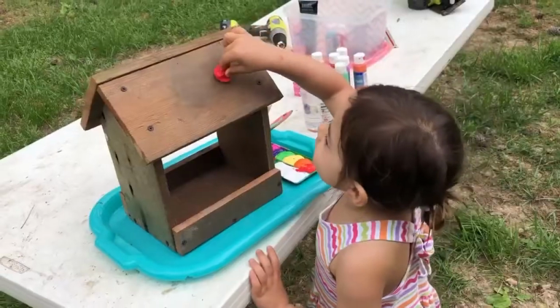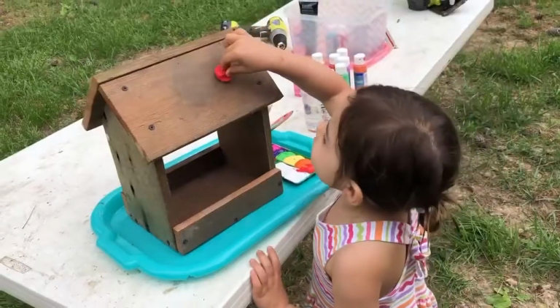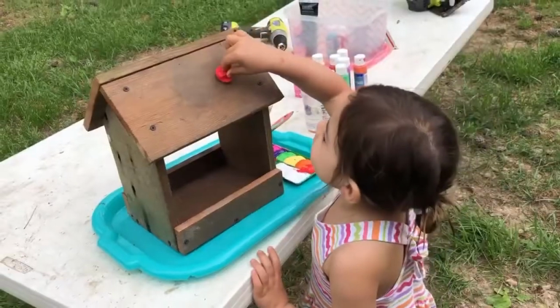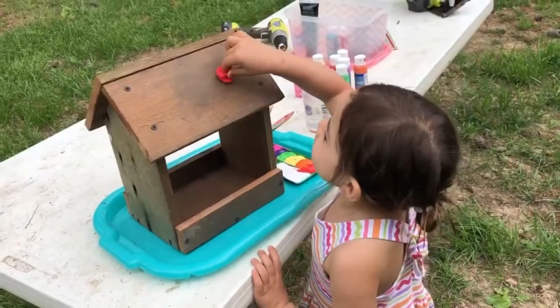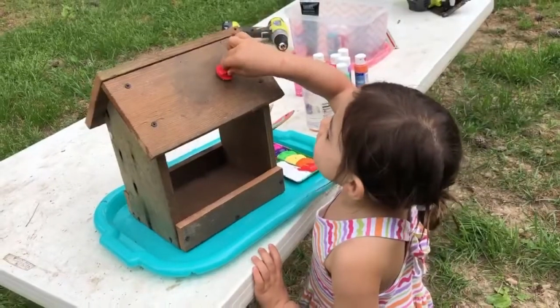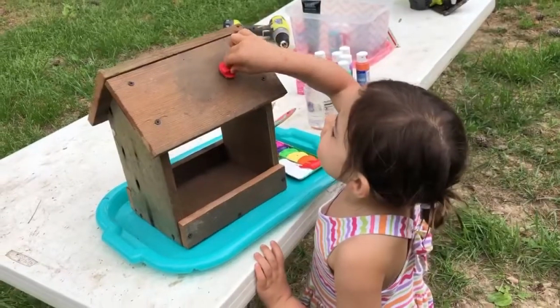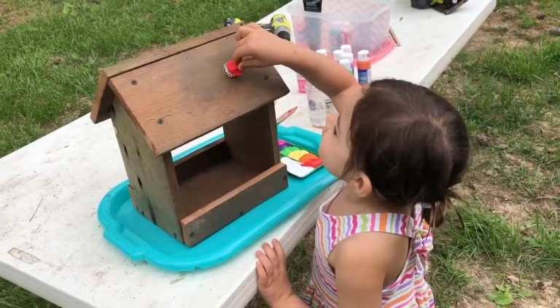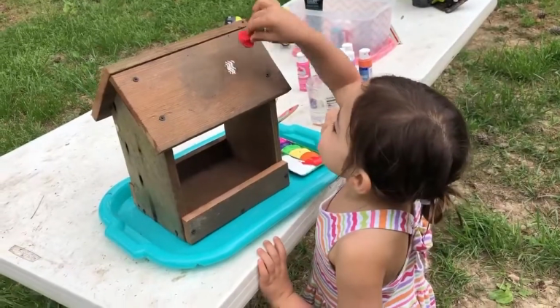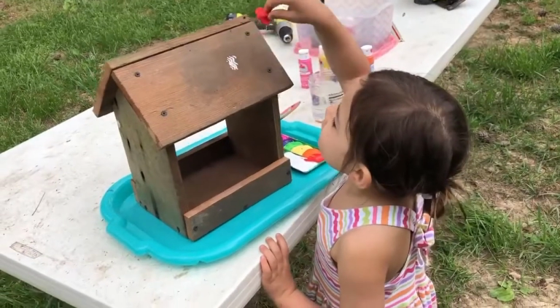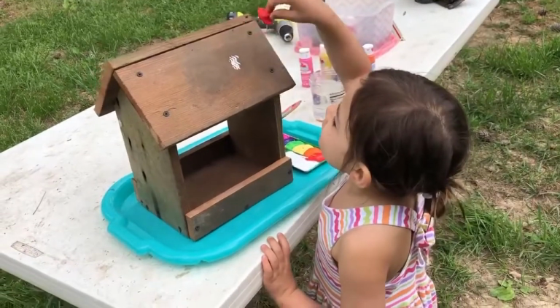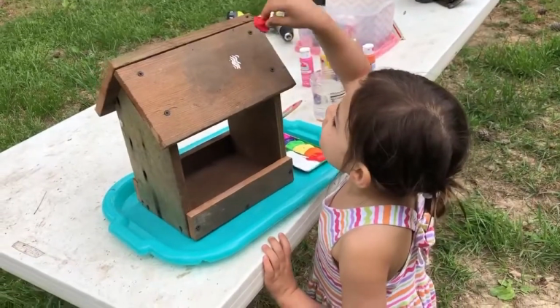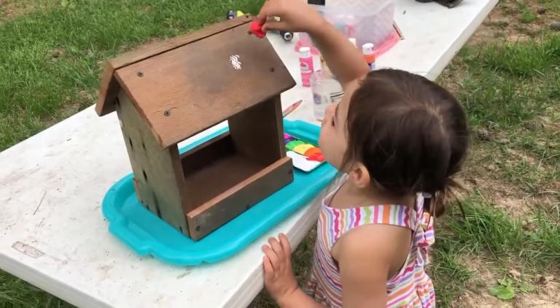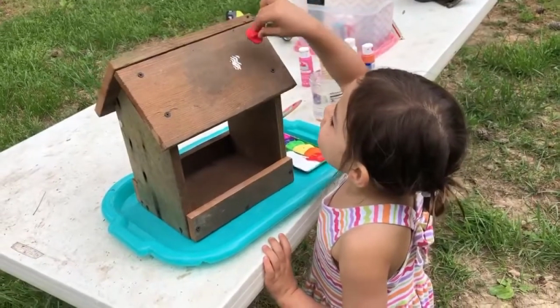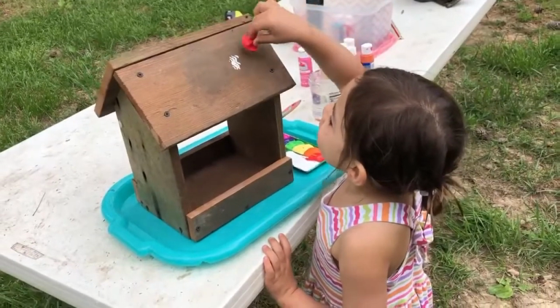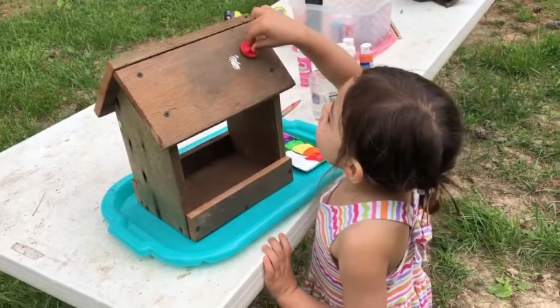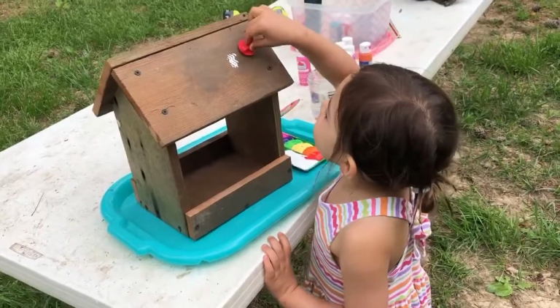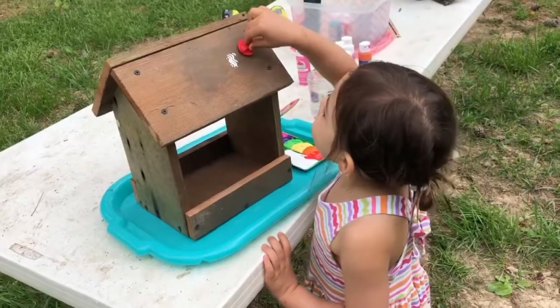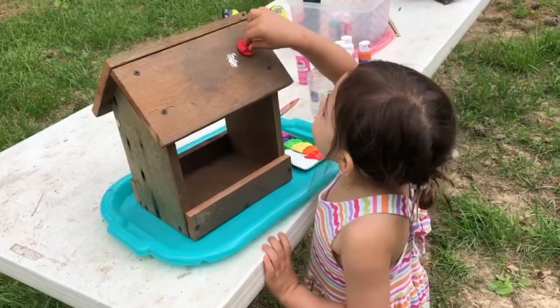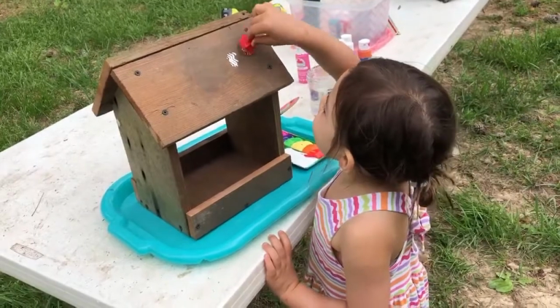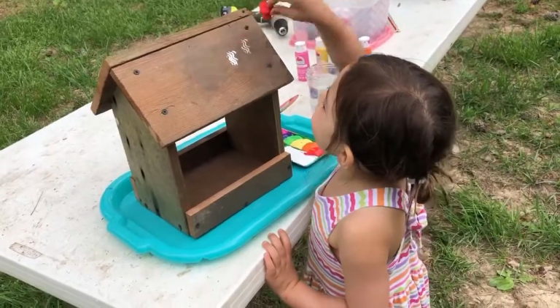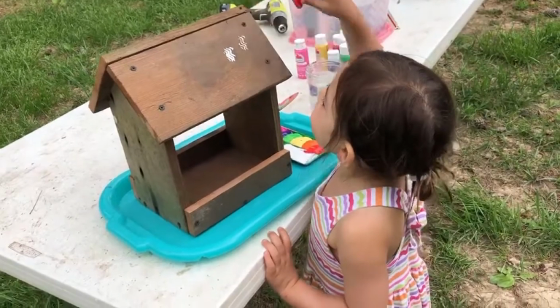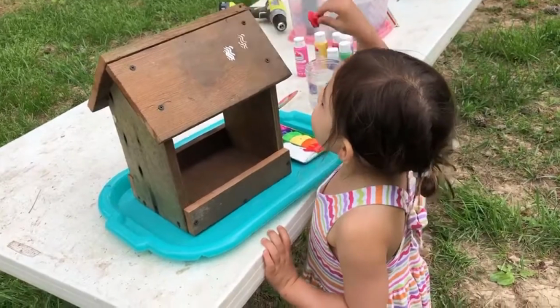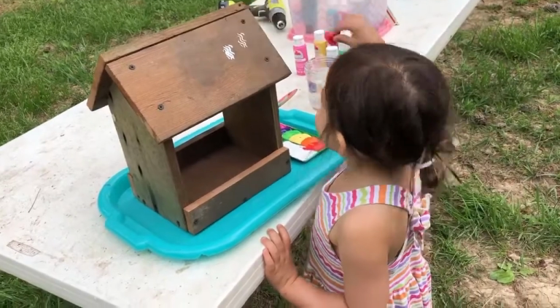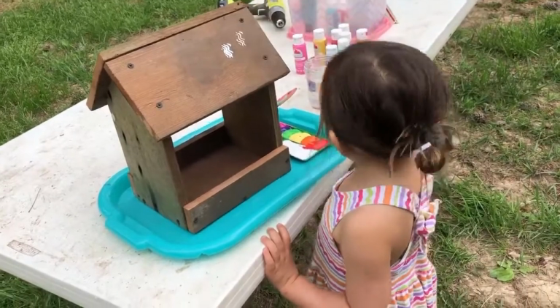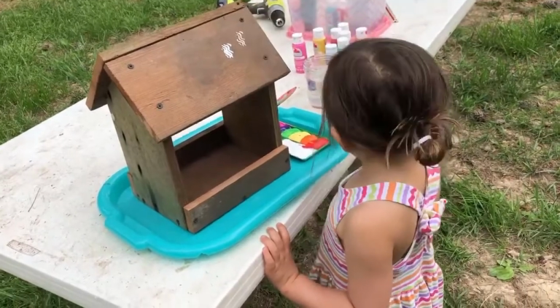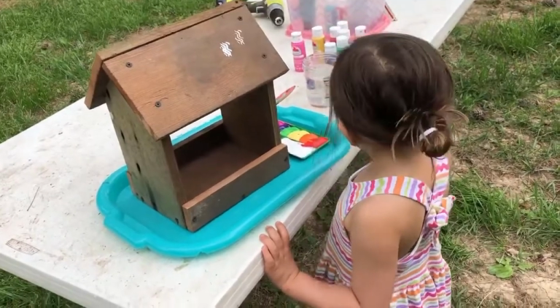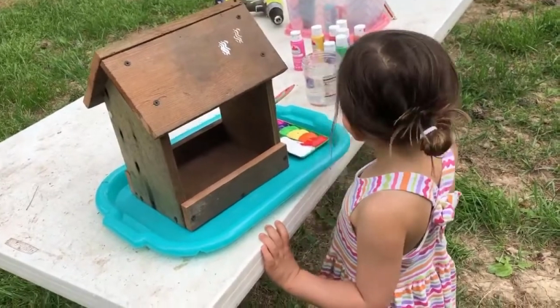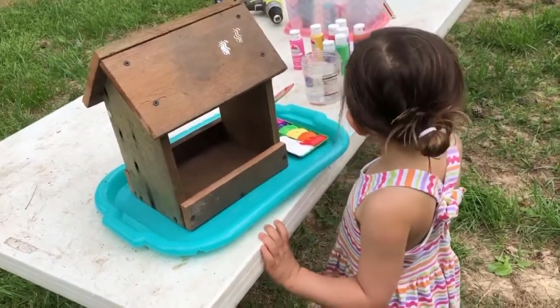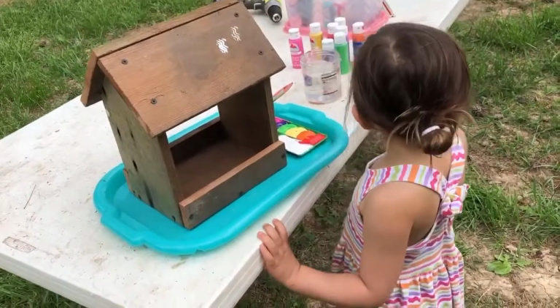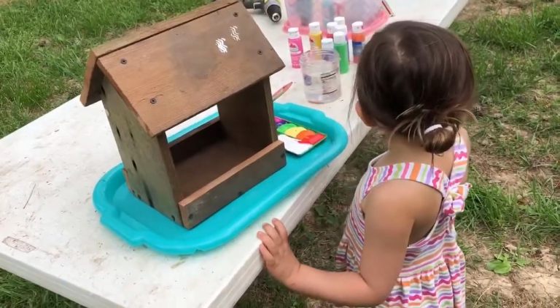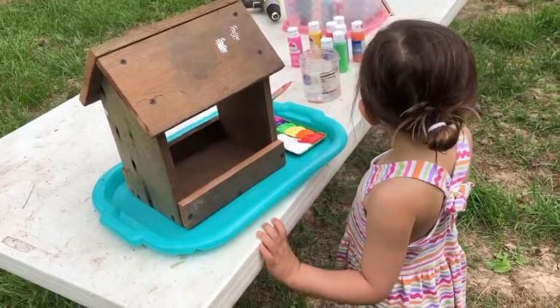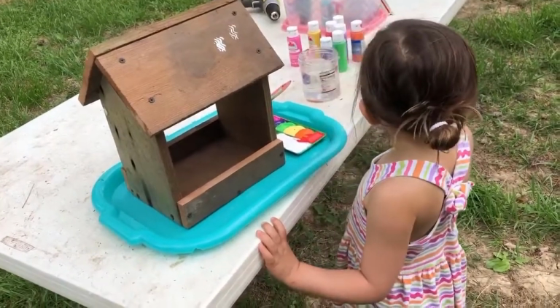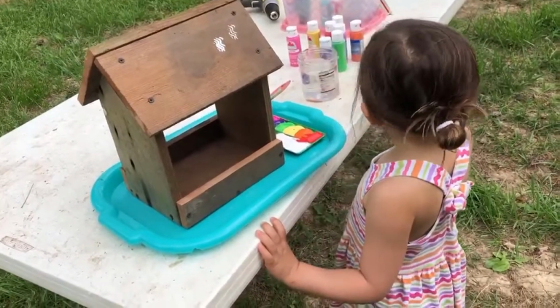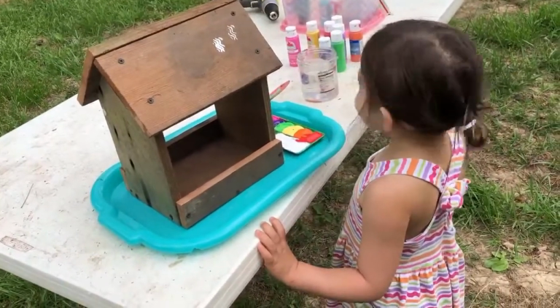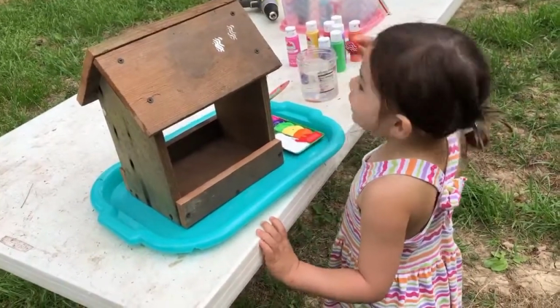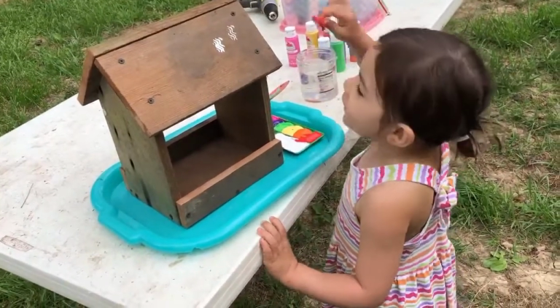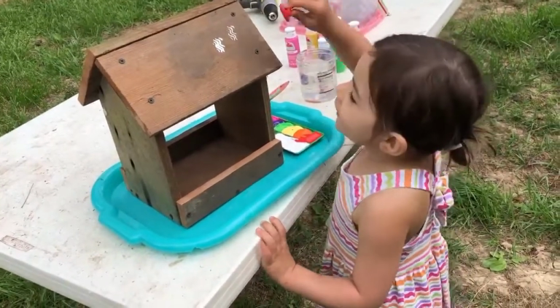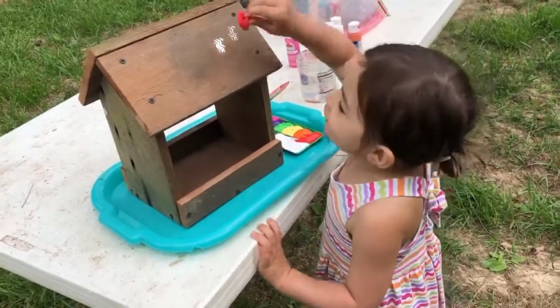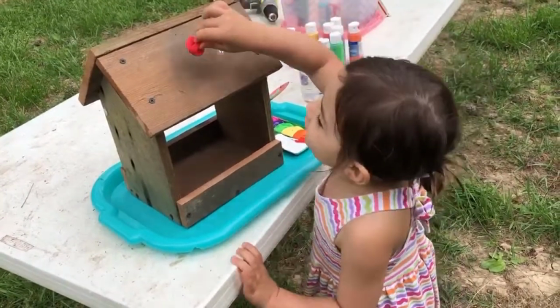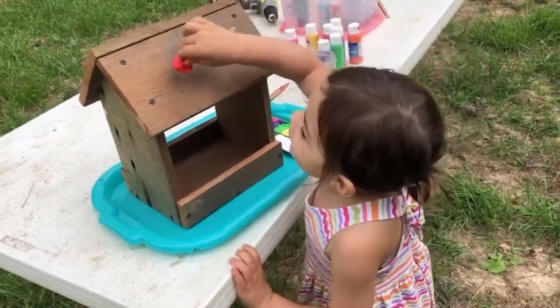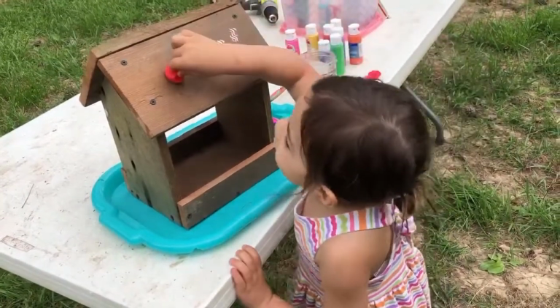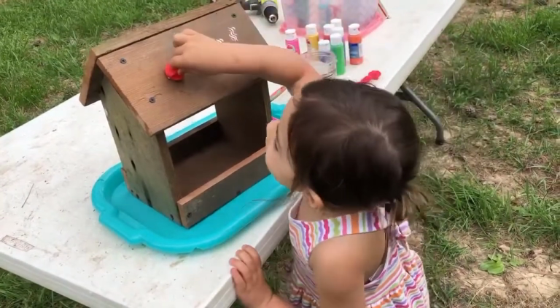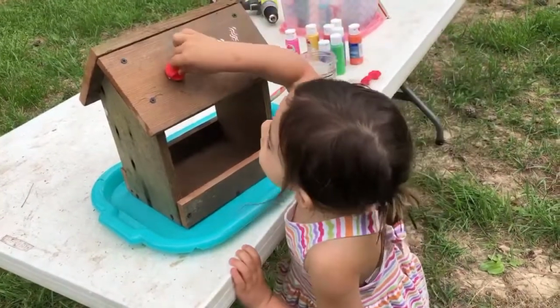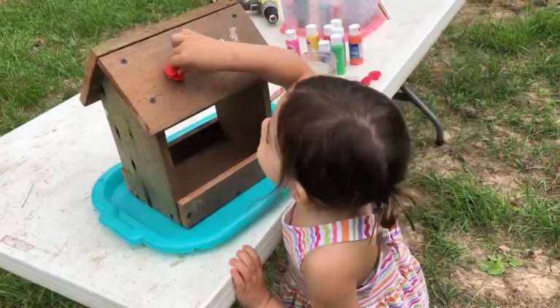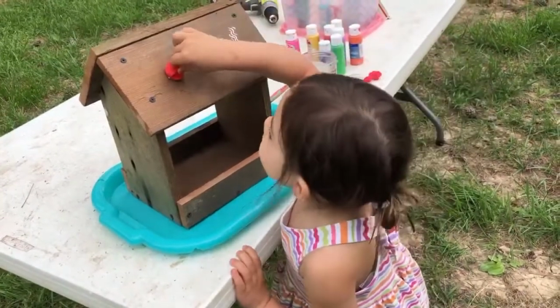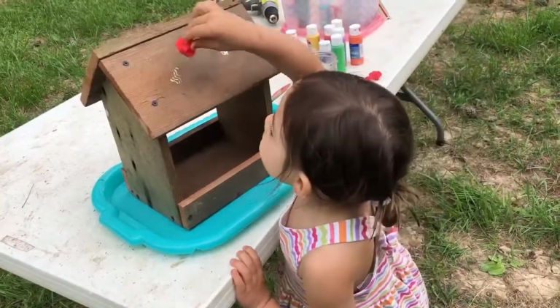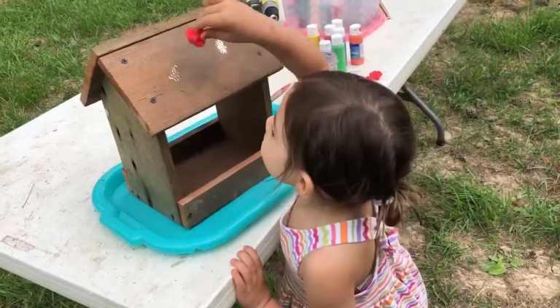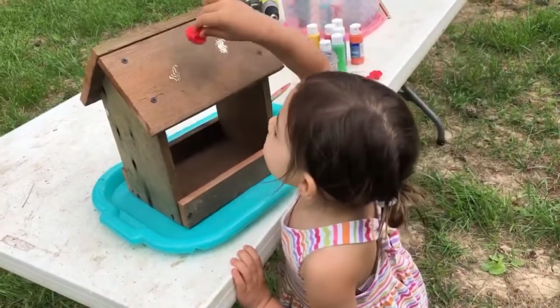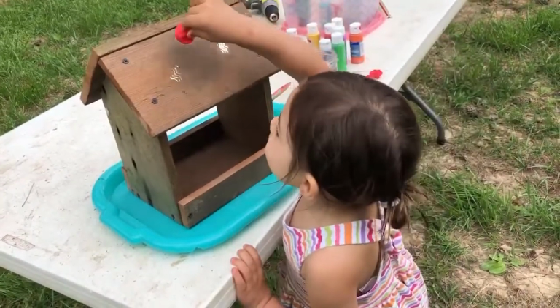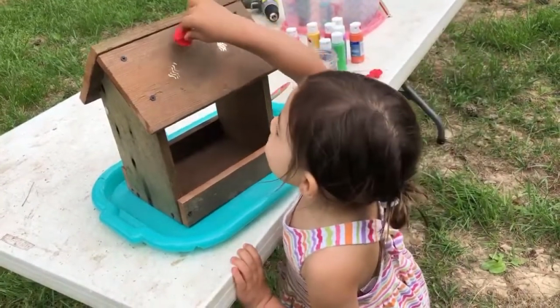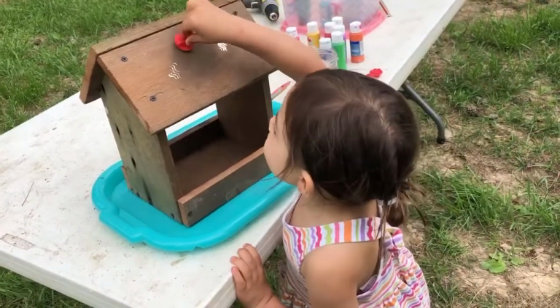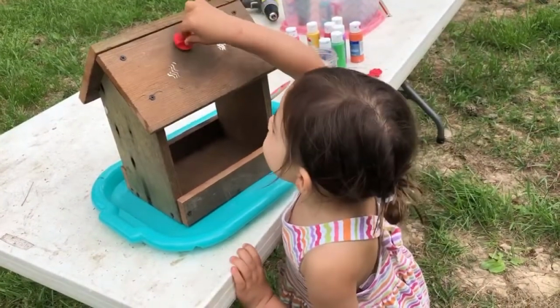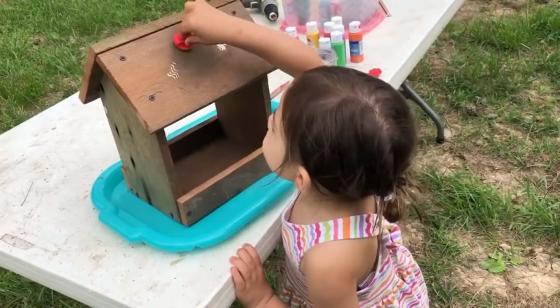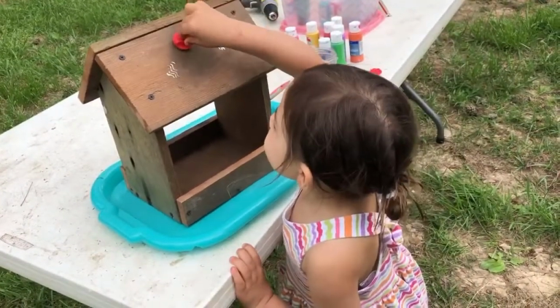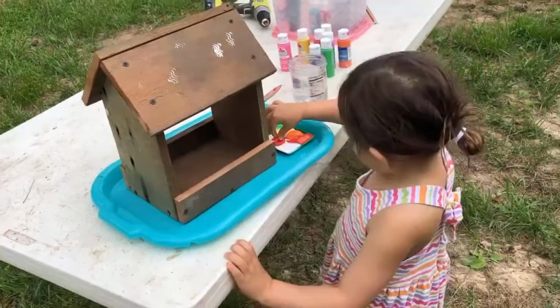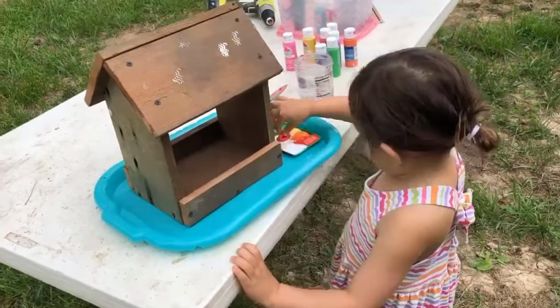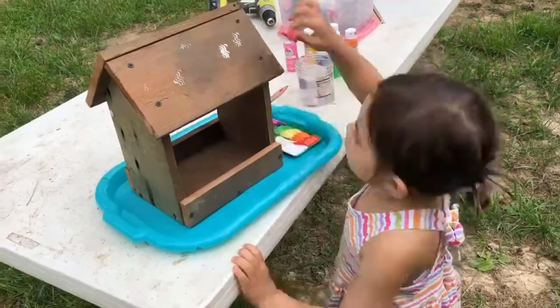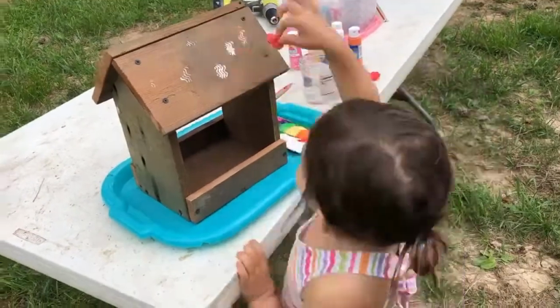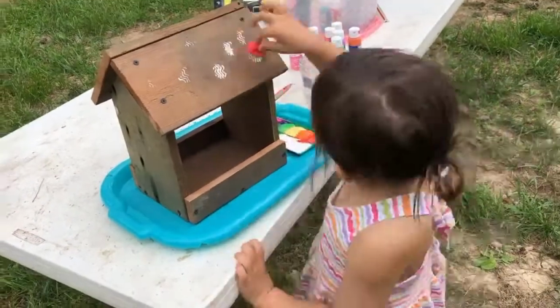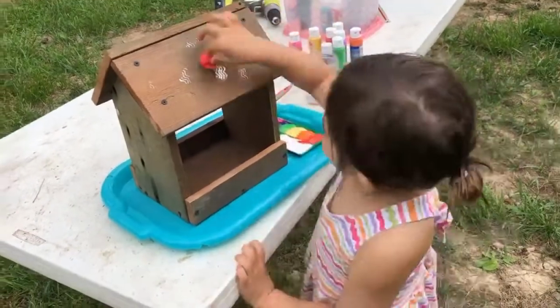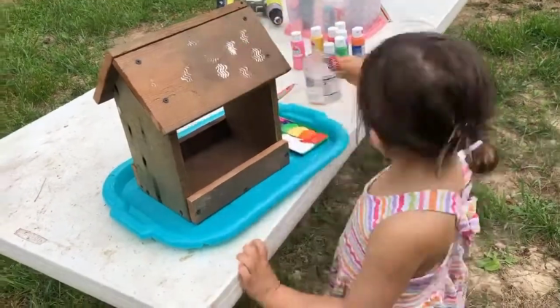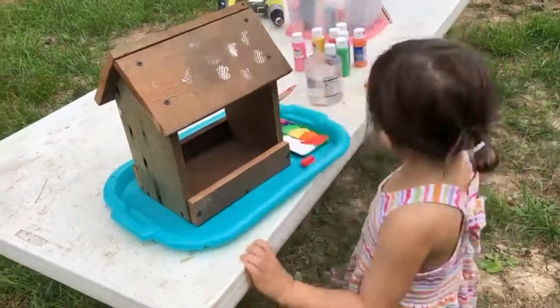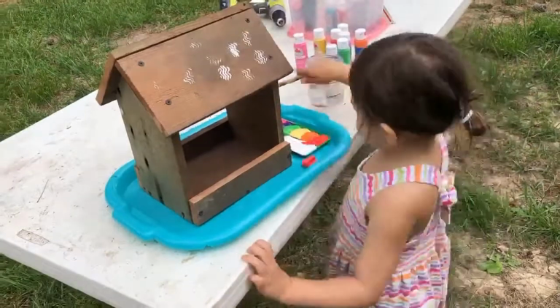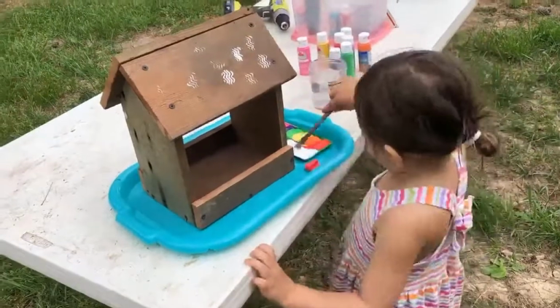After everything has been screwed together, you can paint your bird feeder. And be sure to show us yours on Facebook or Instagram.